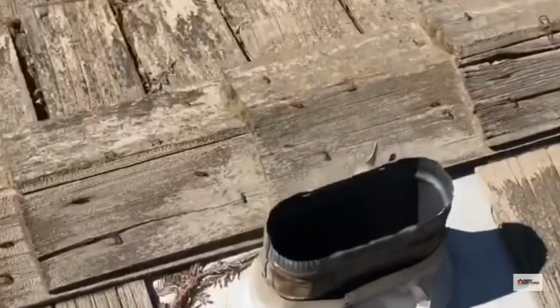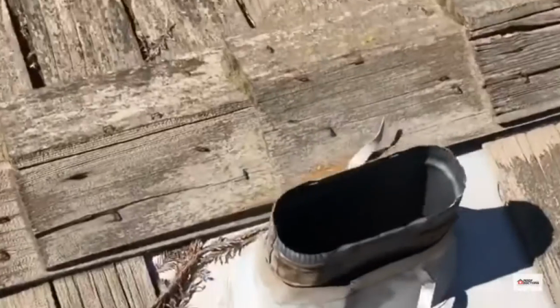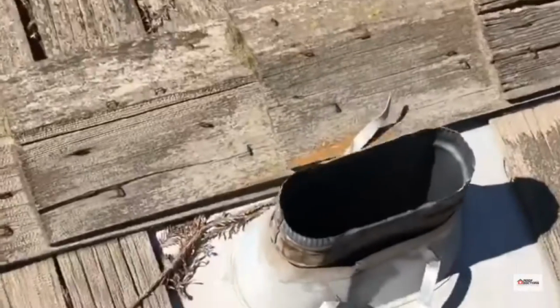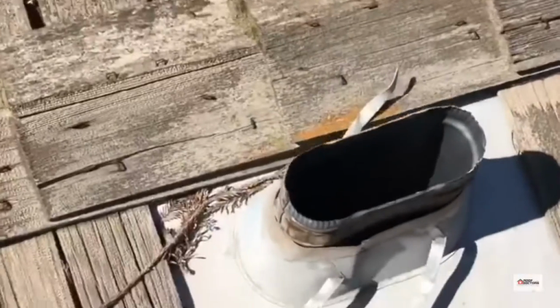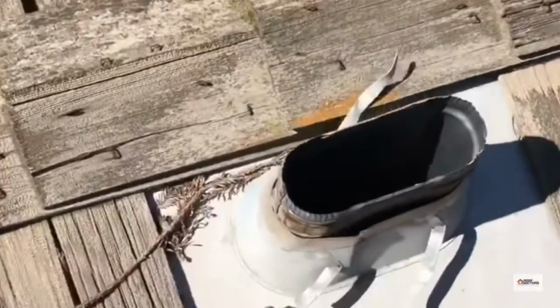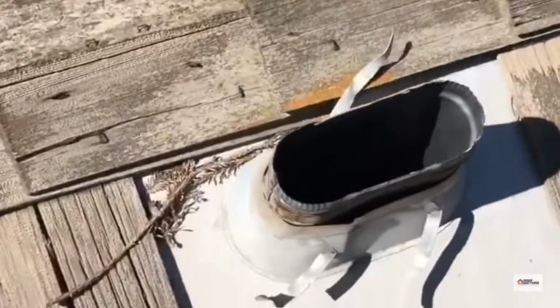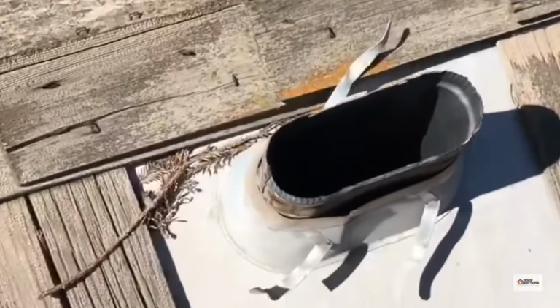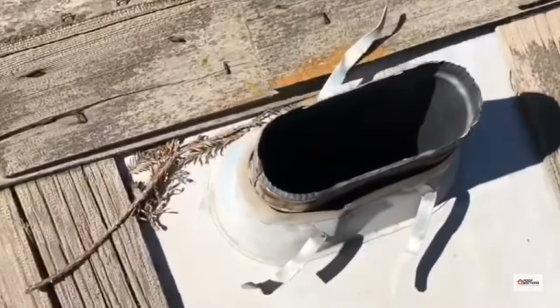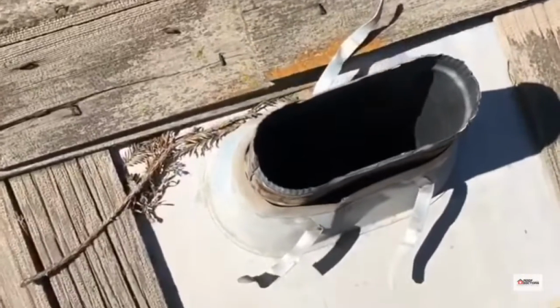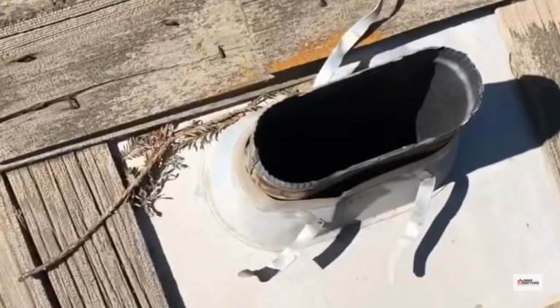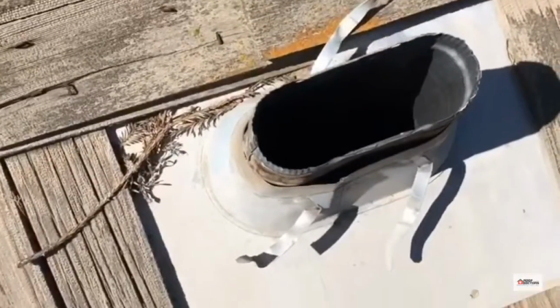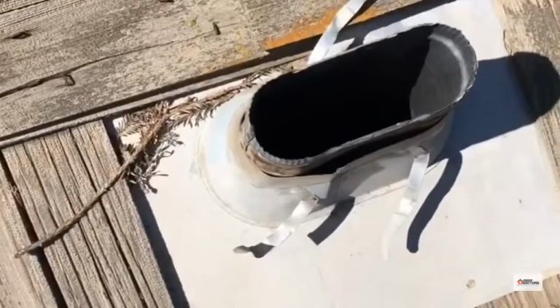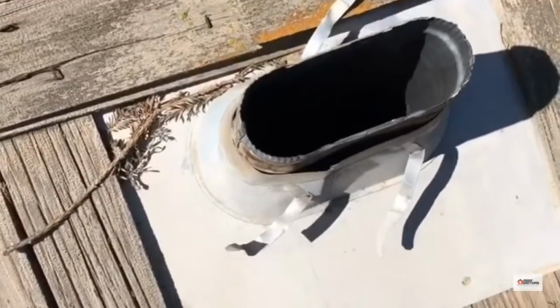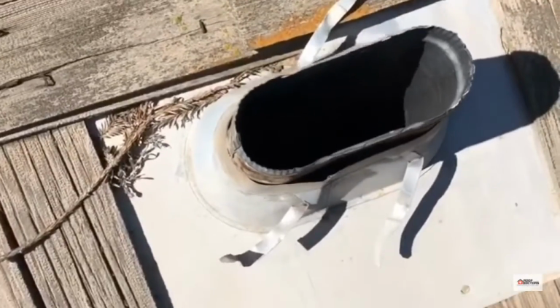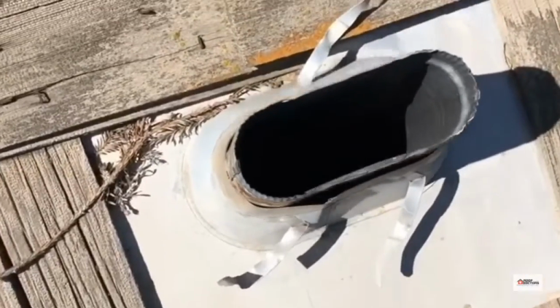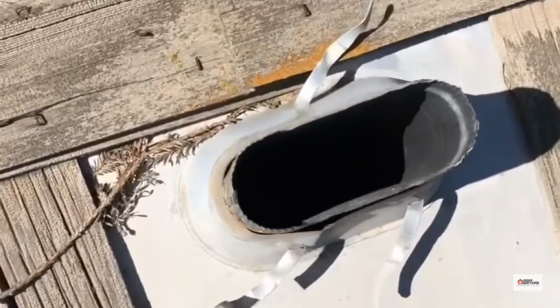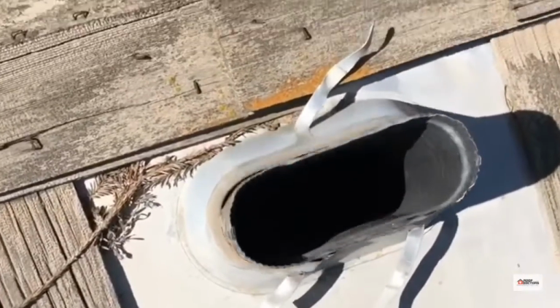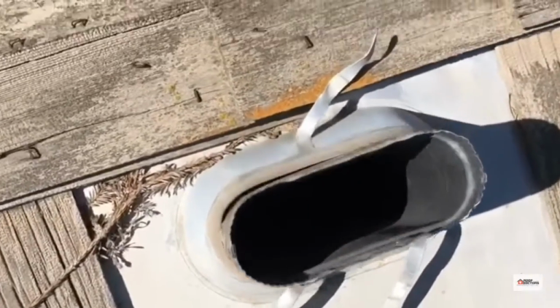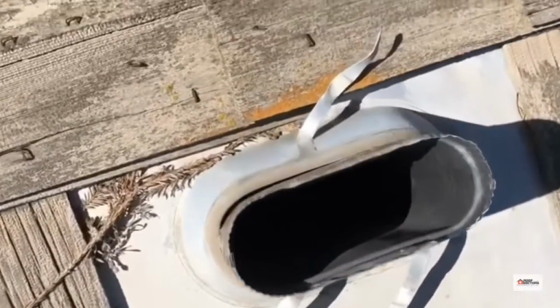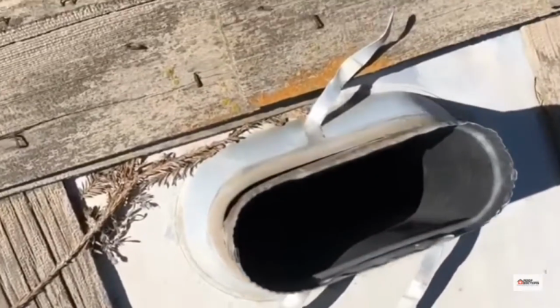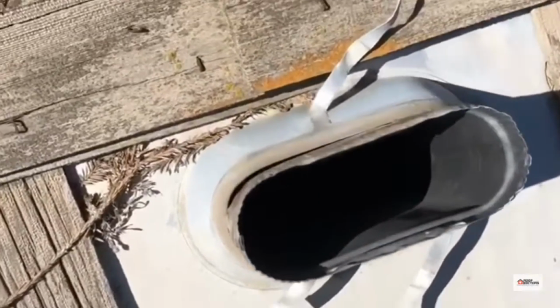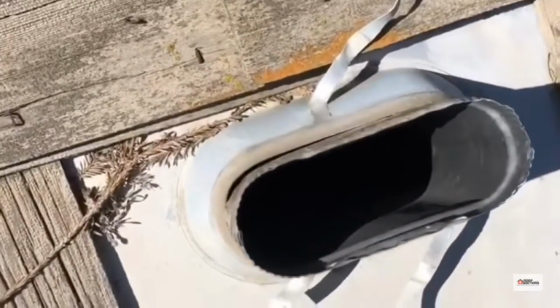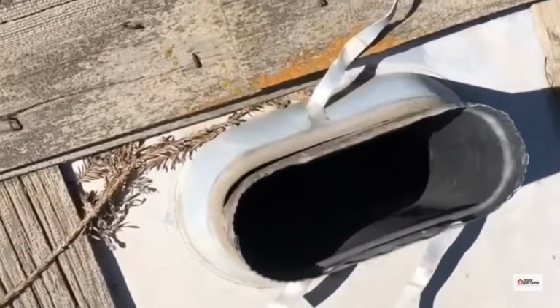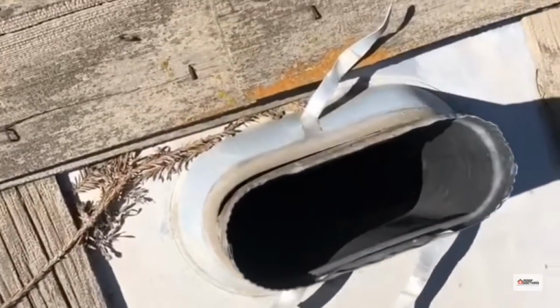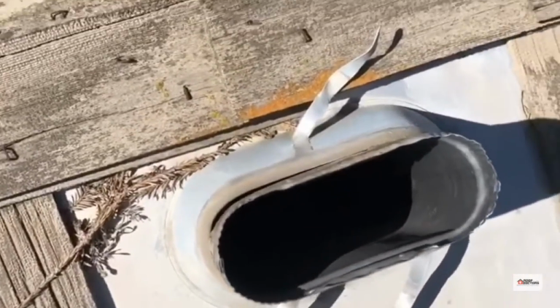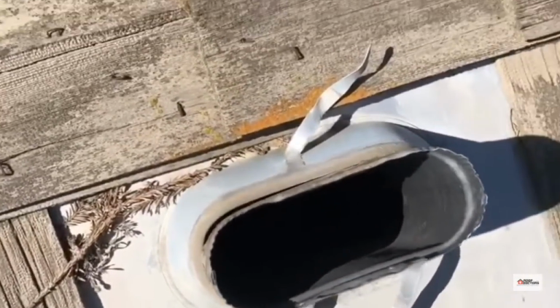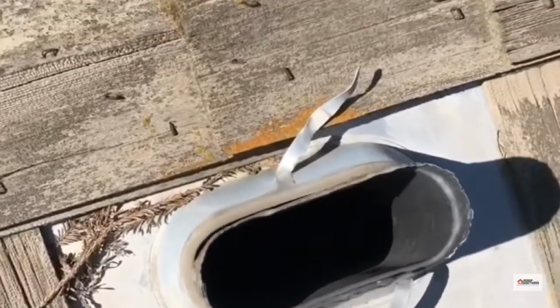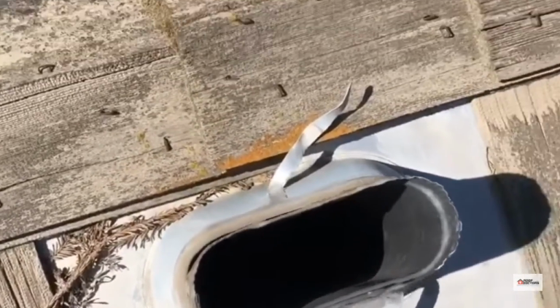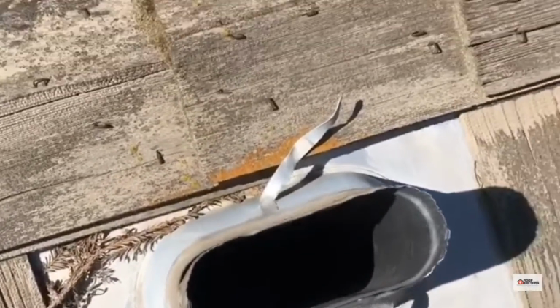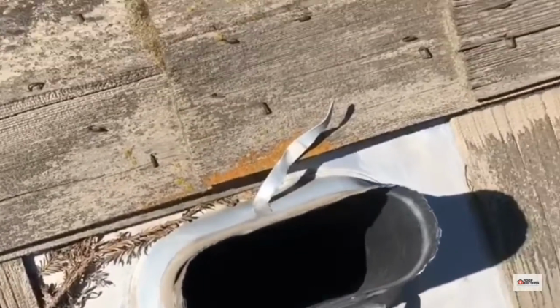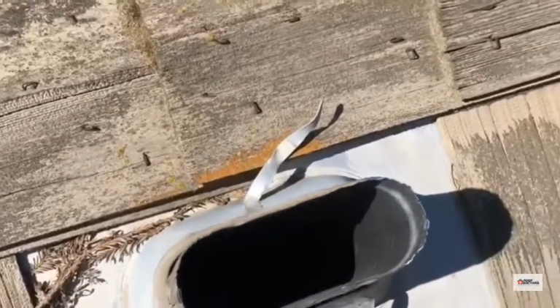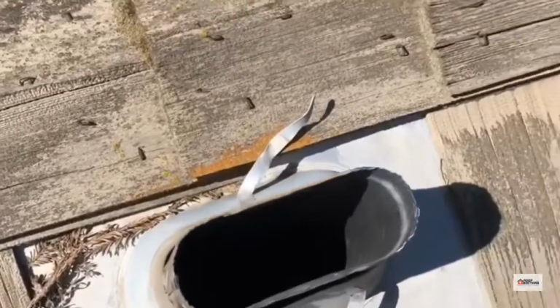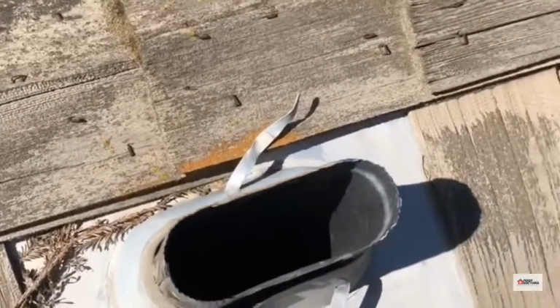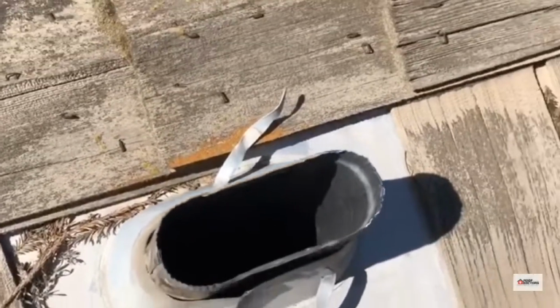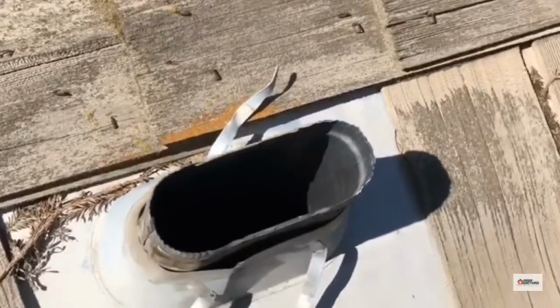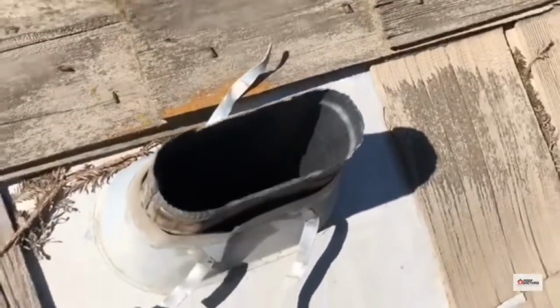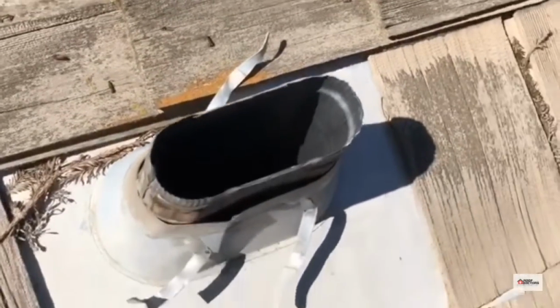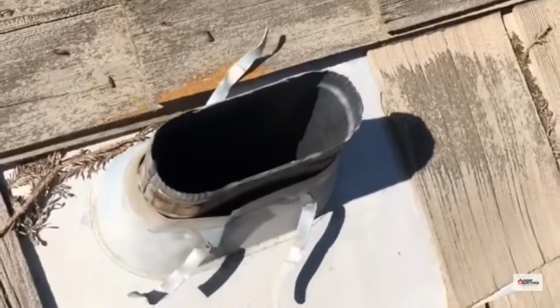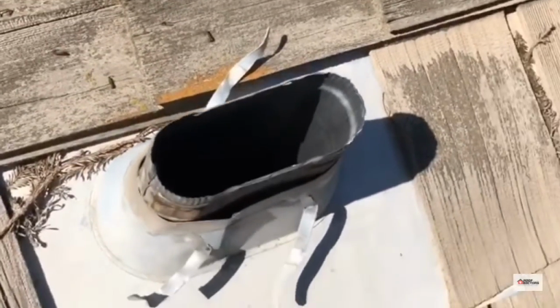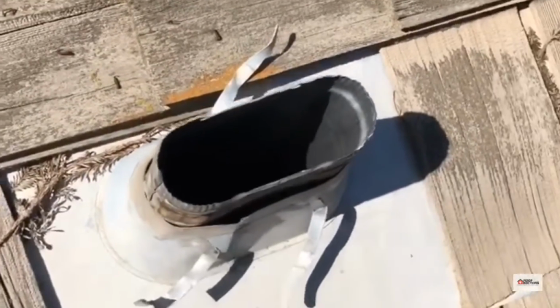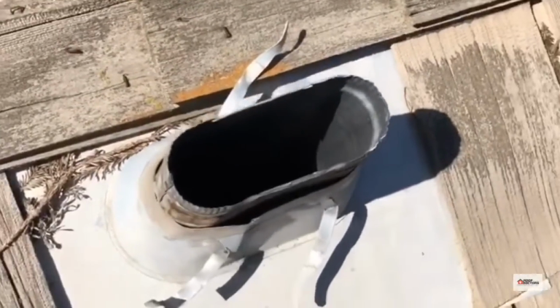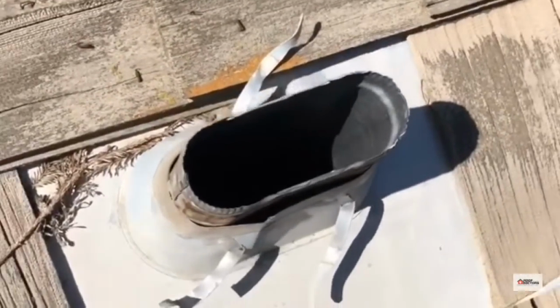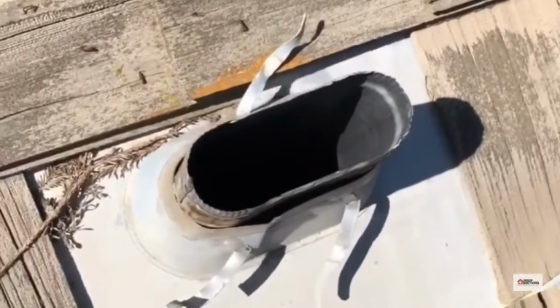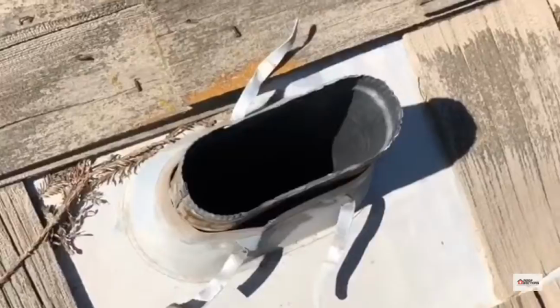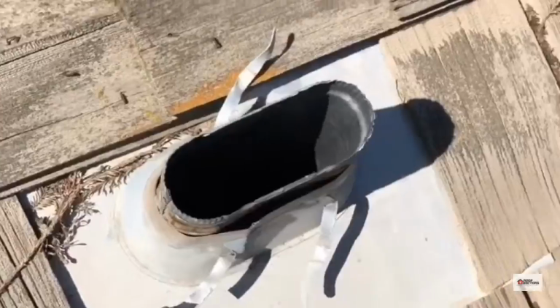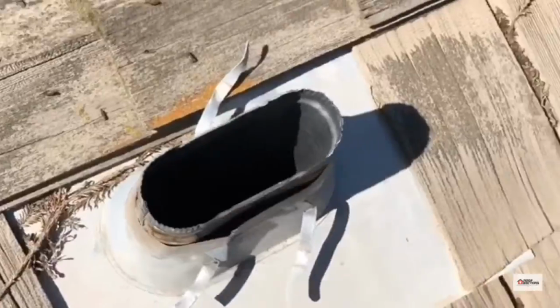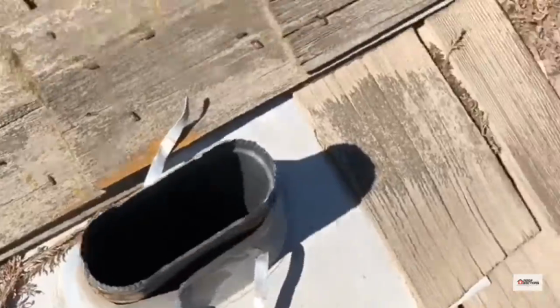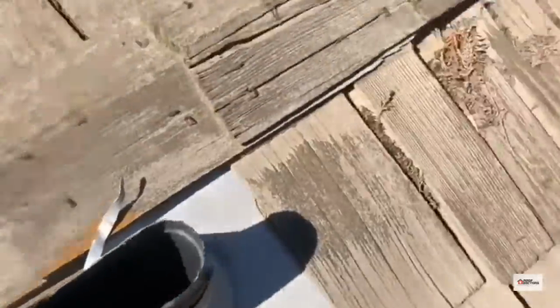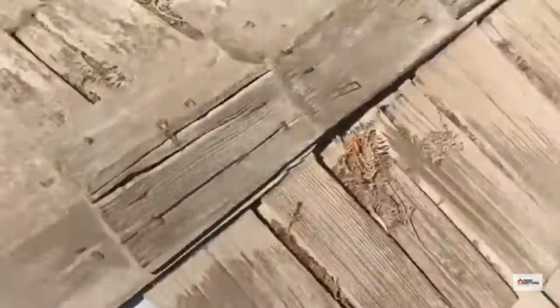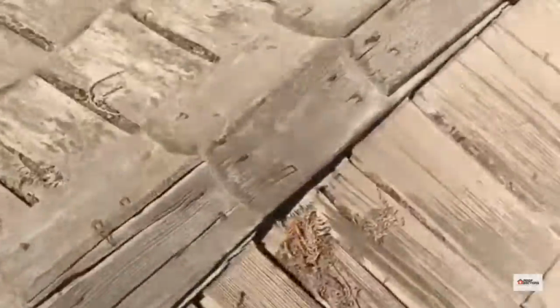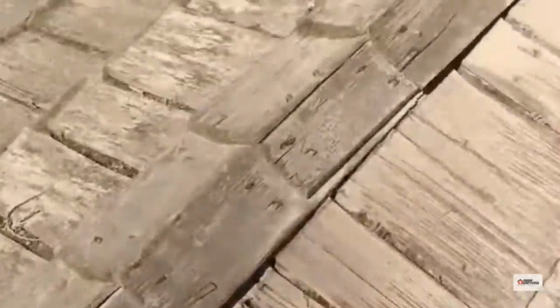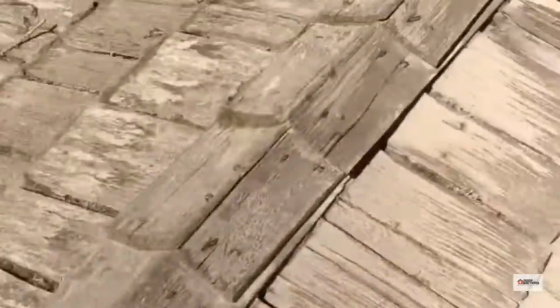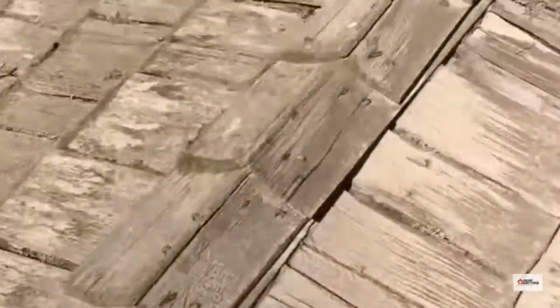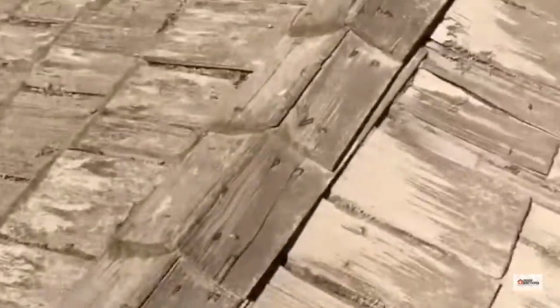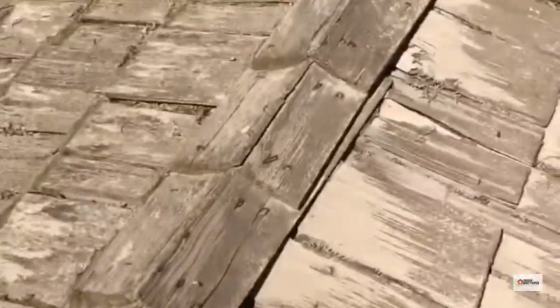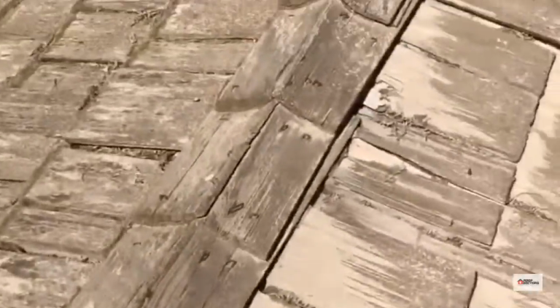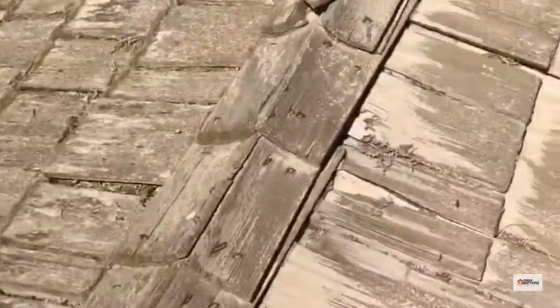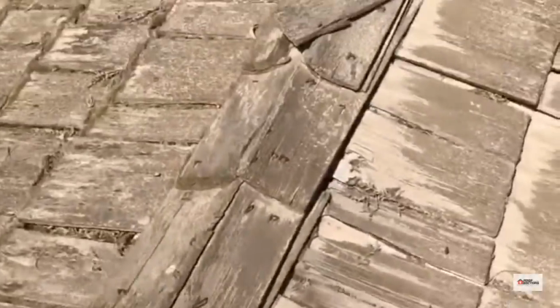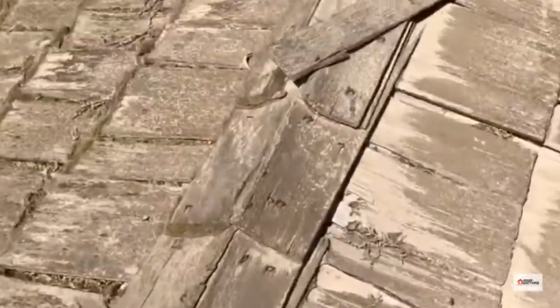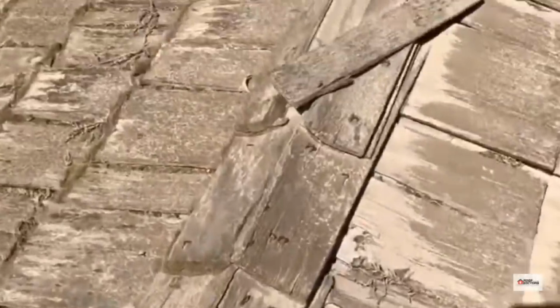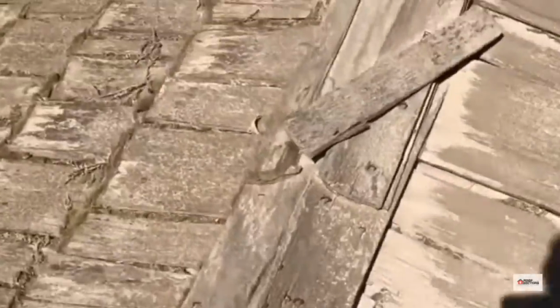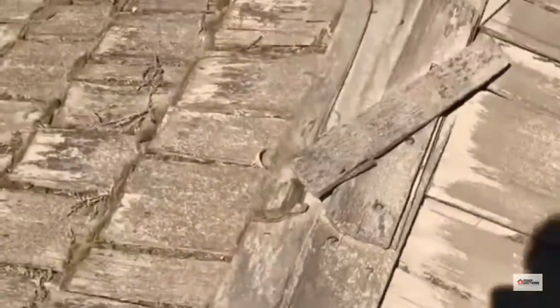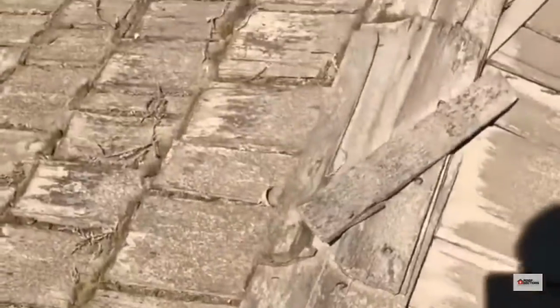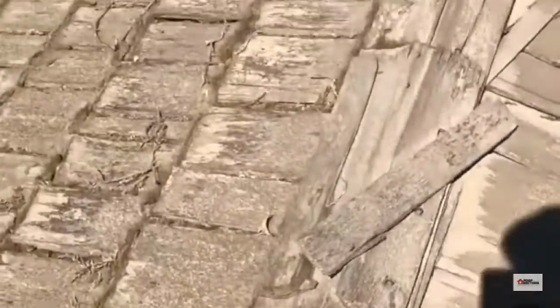There's a vent here with no cap, so it's just allowing water right into the home. I don't know how long. It's a damaged bridge cap.